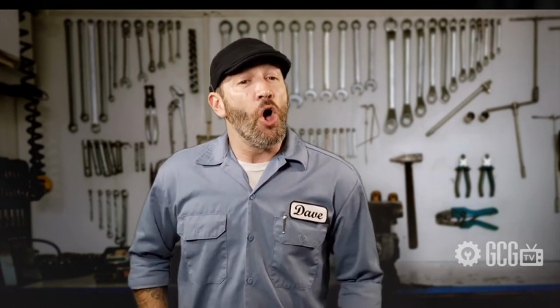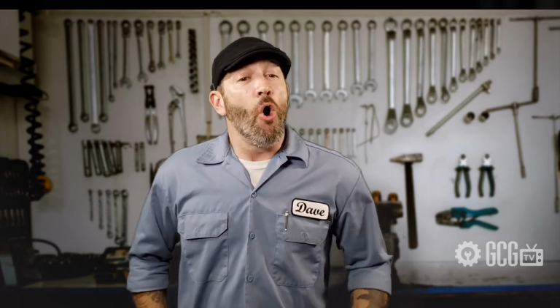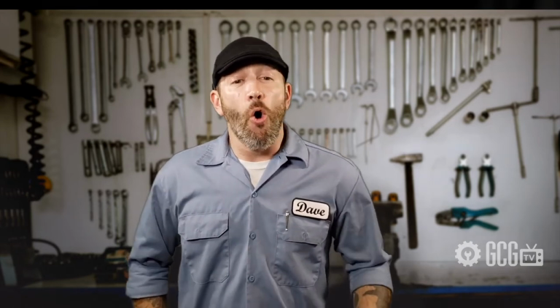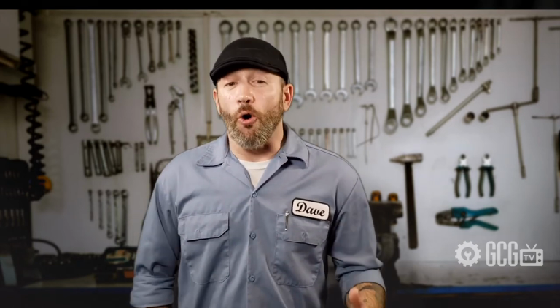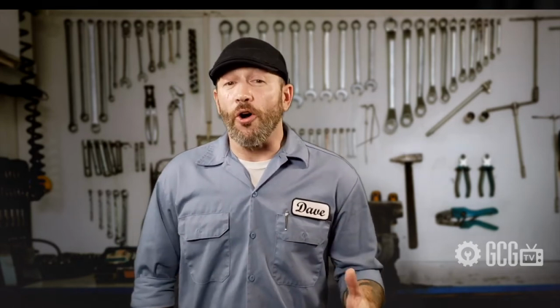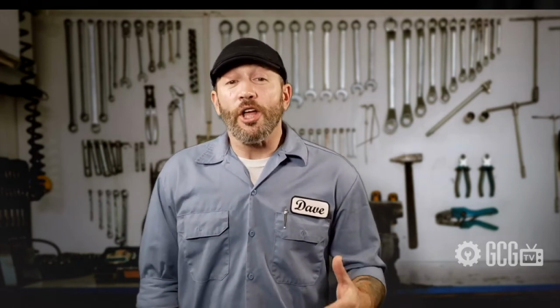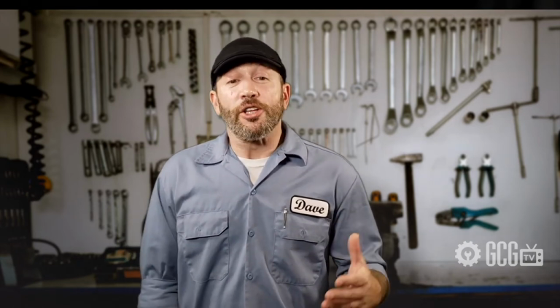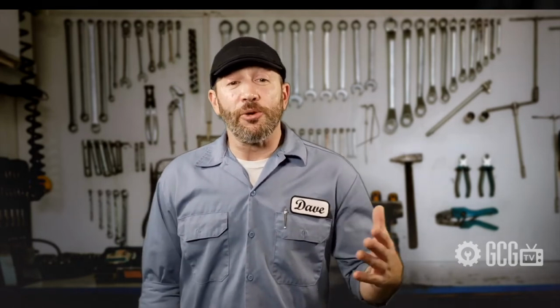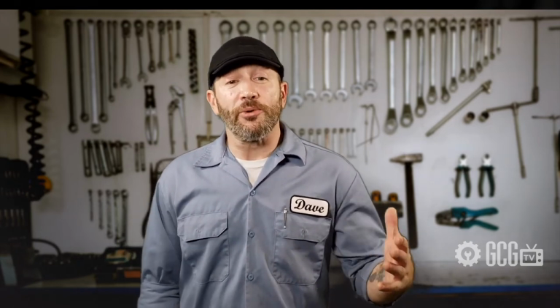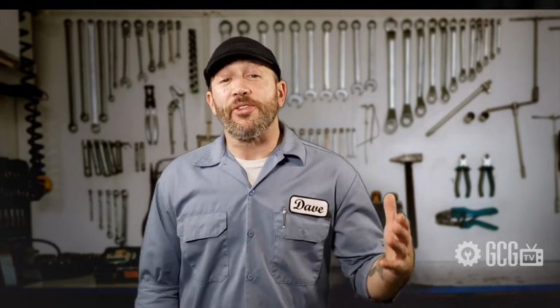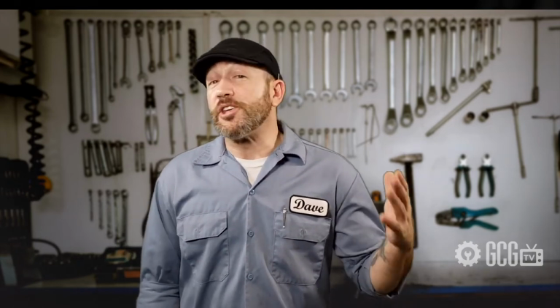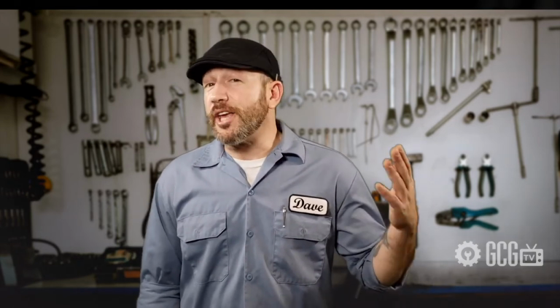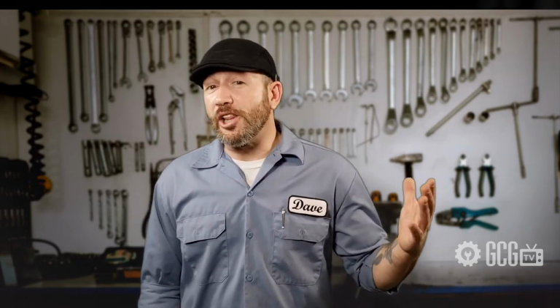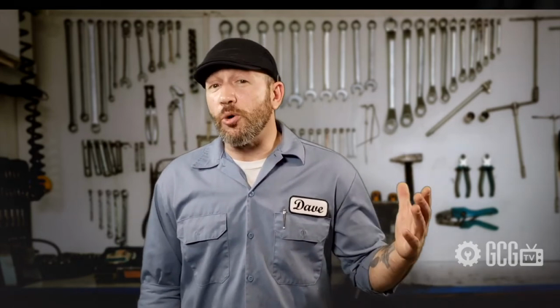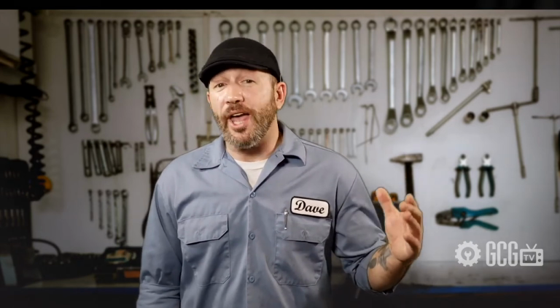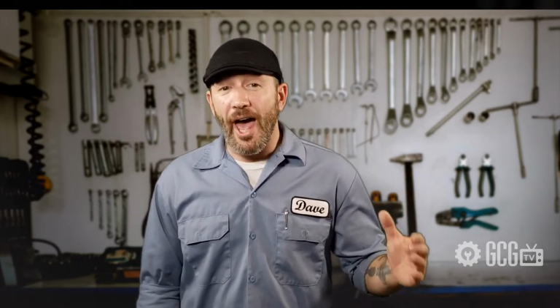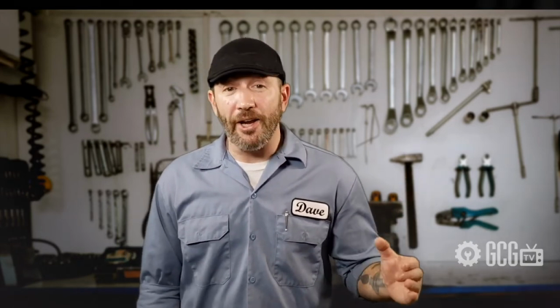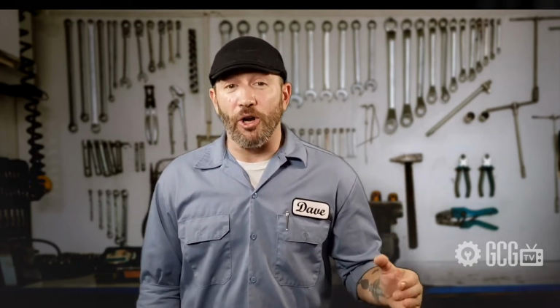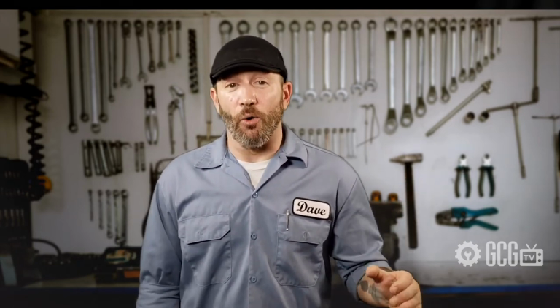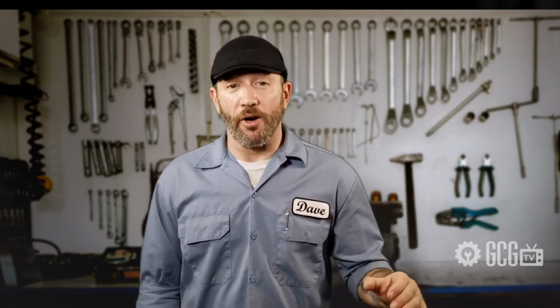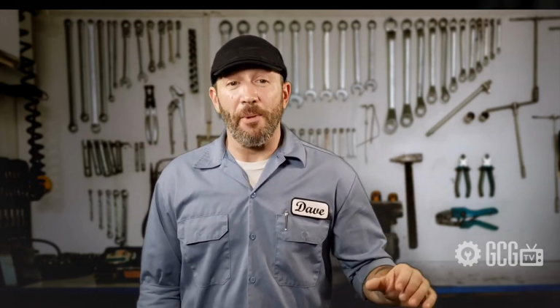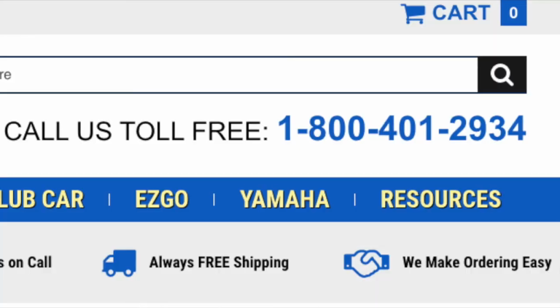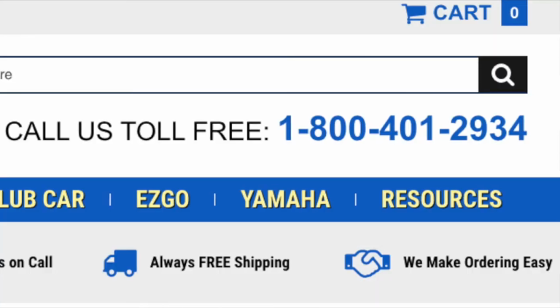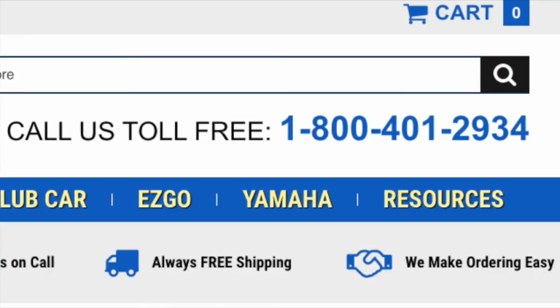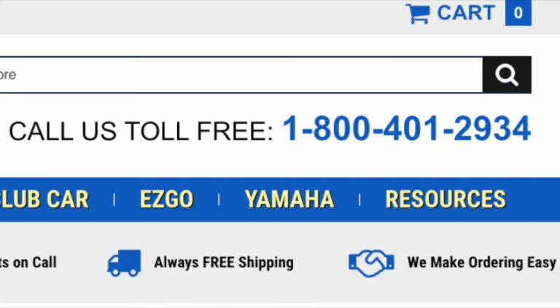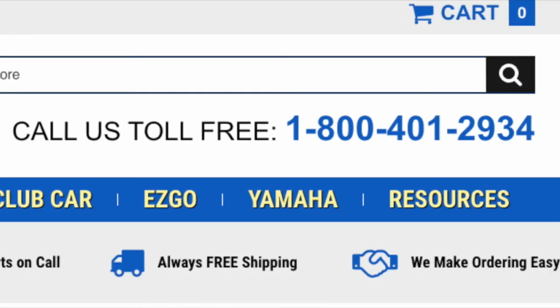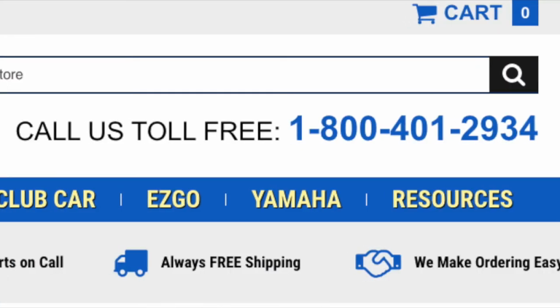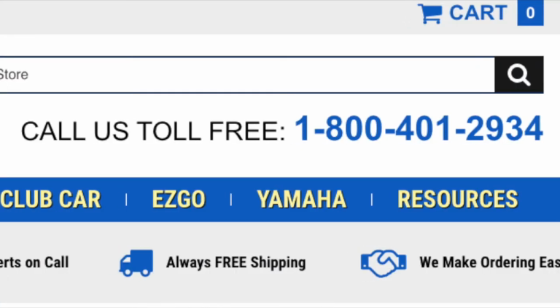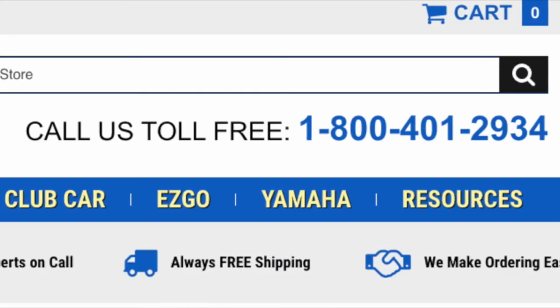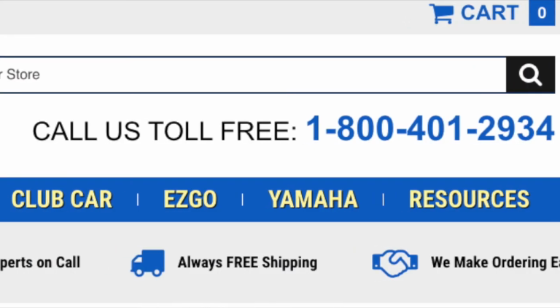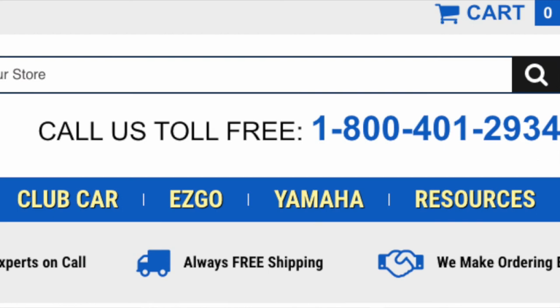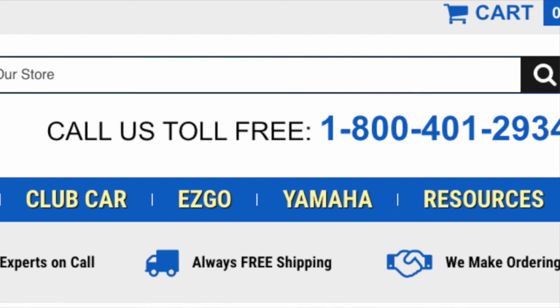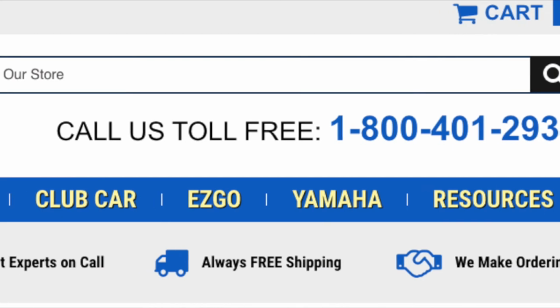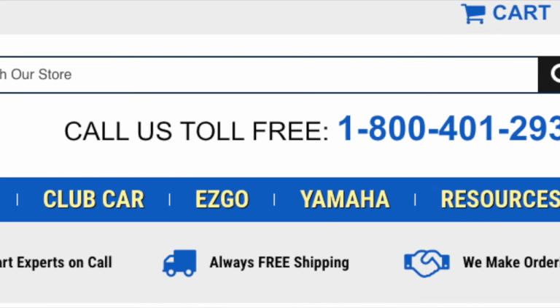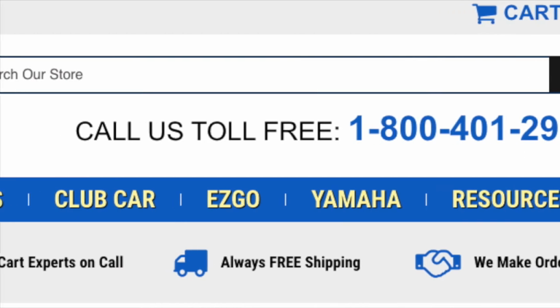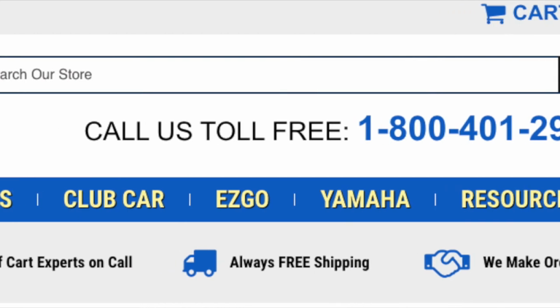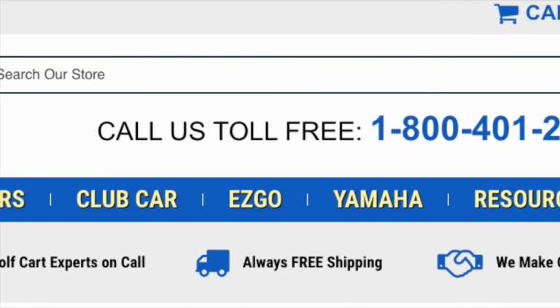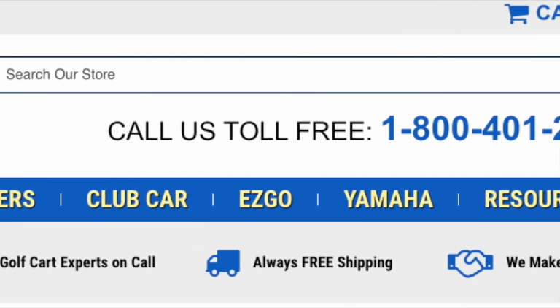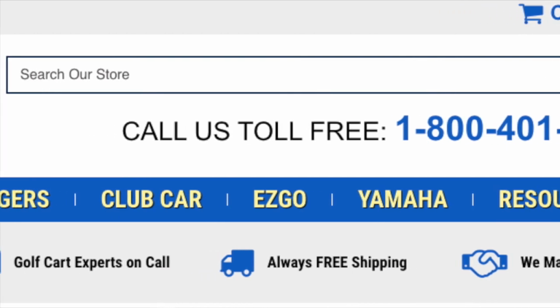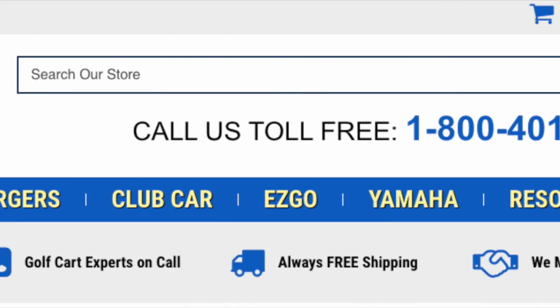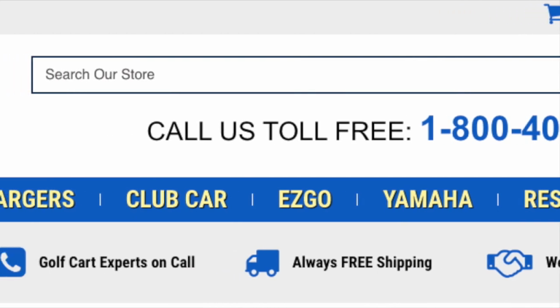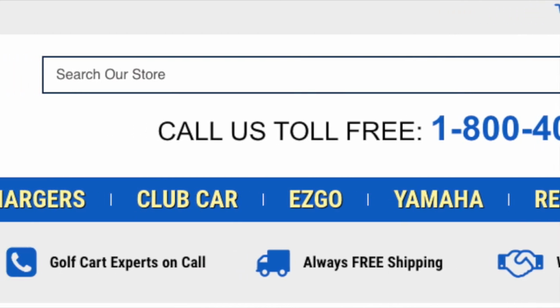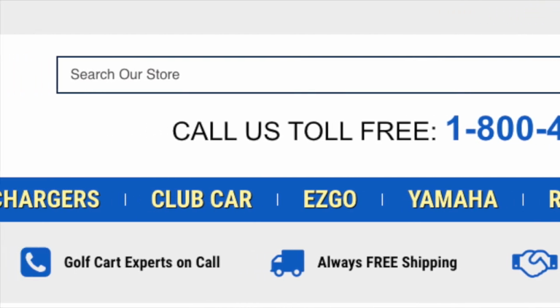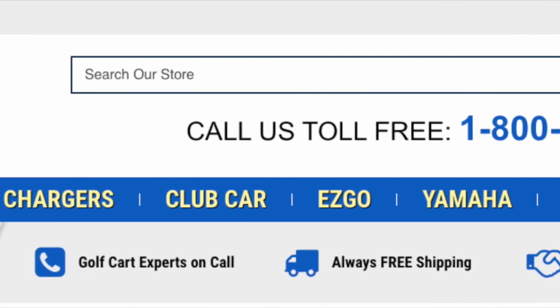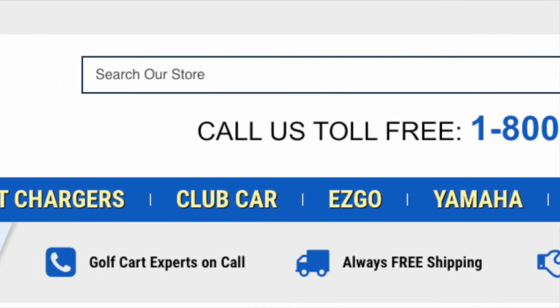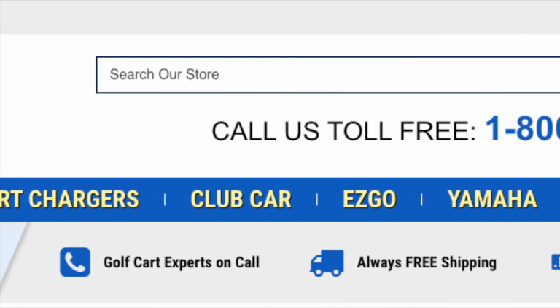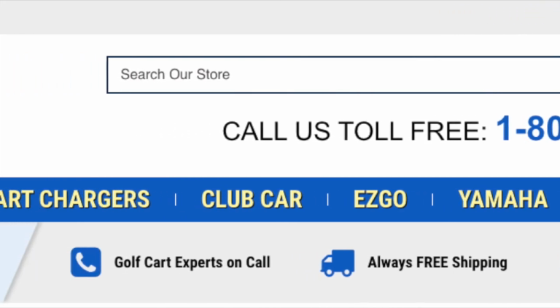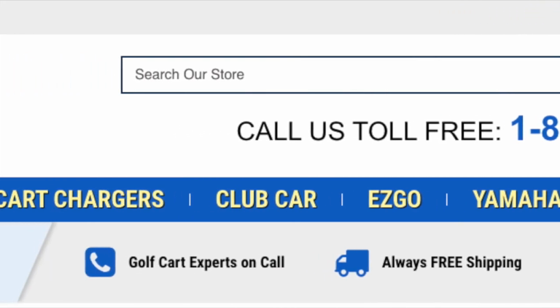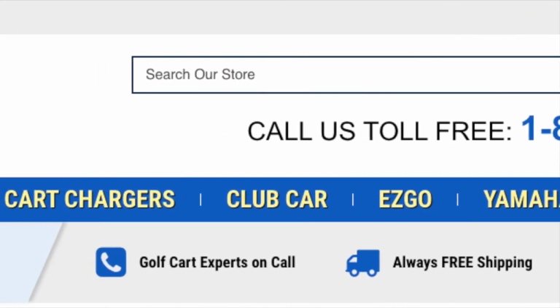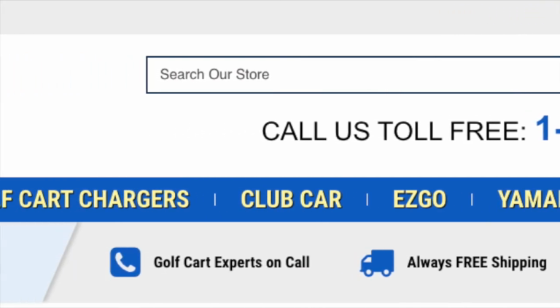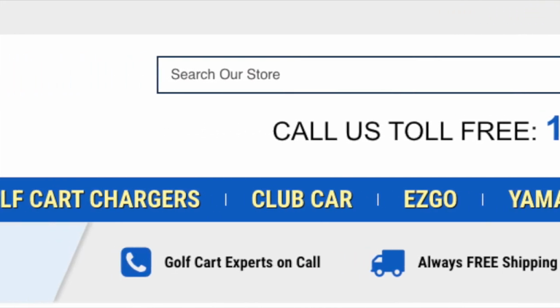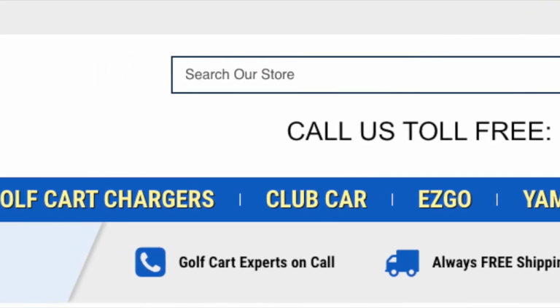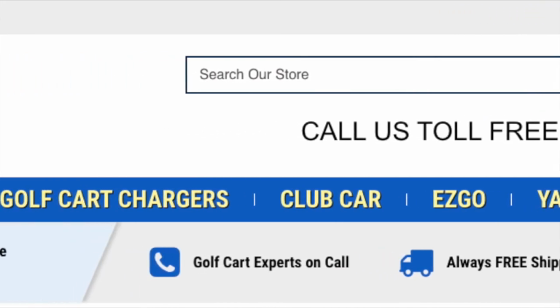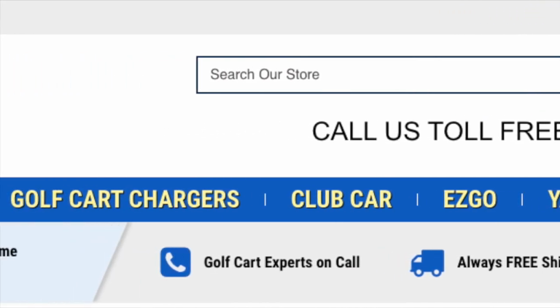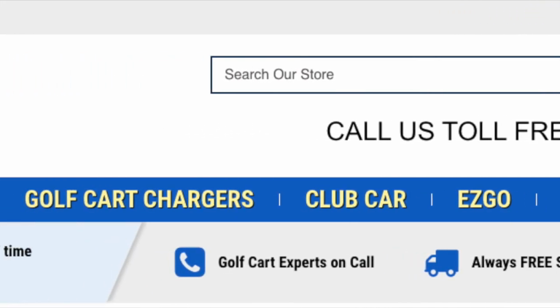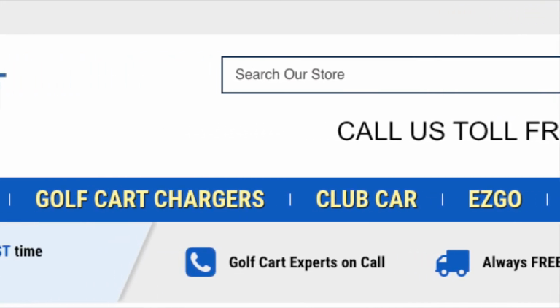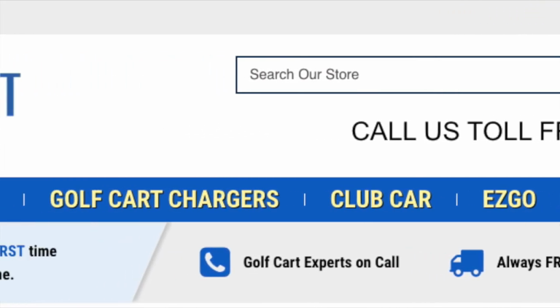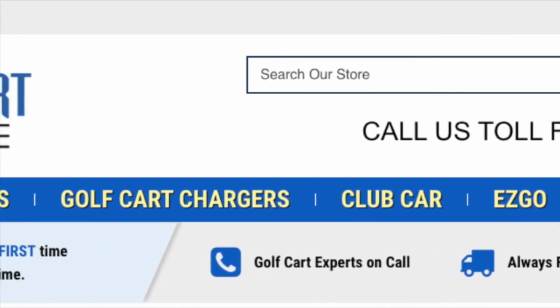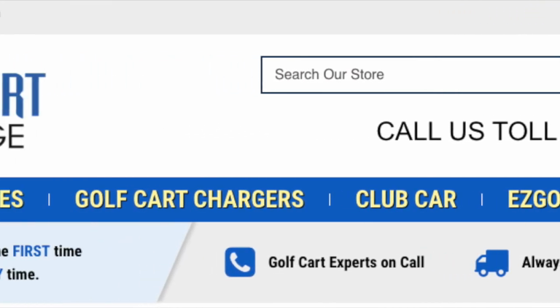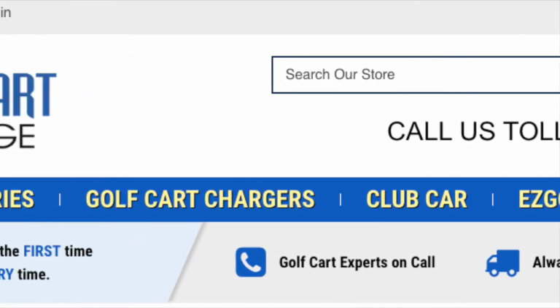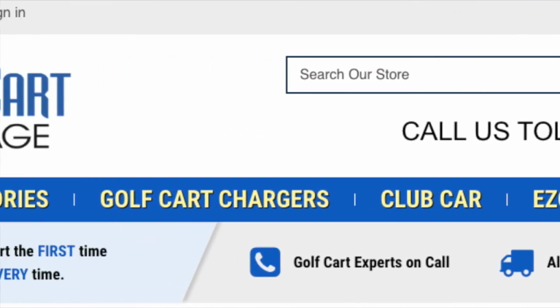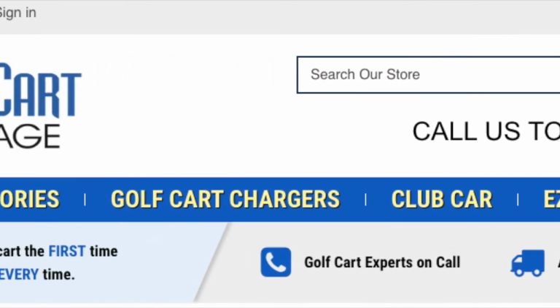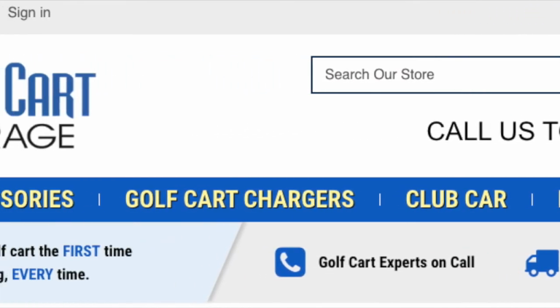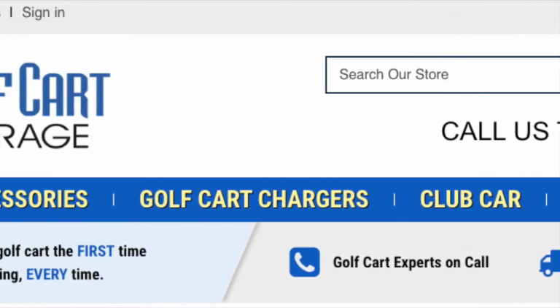Or, use the yellow category menus at the top of the page under your brand to see more general options as well.